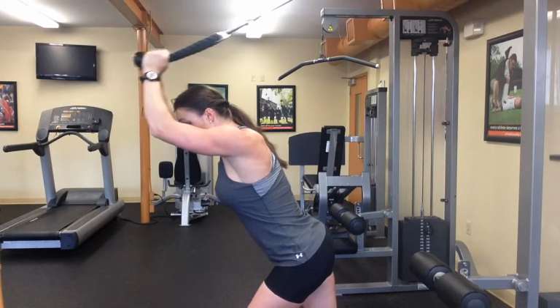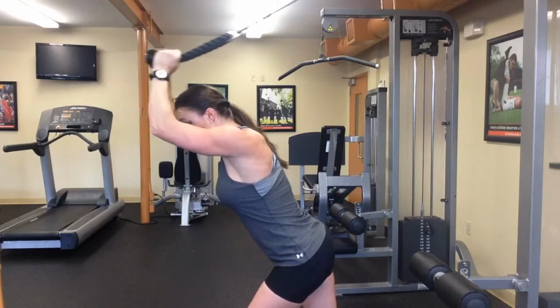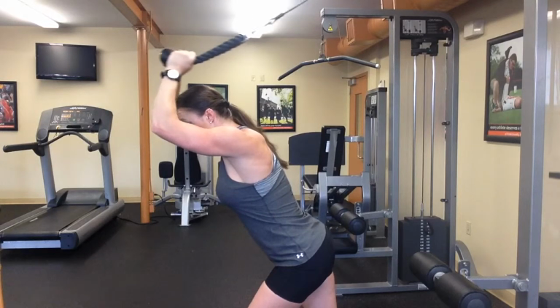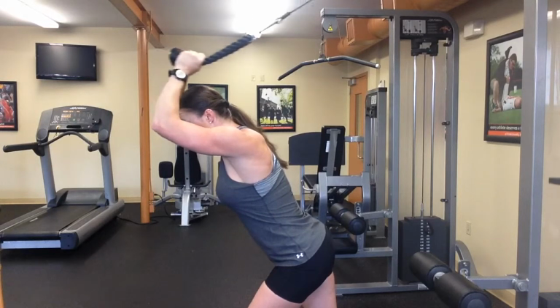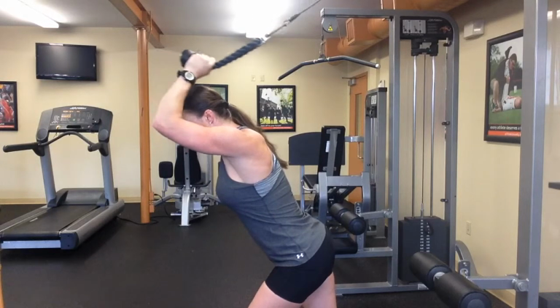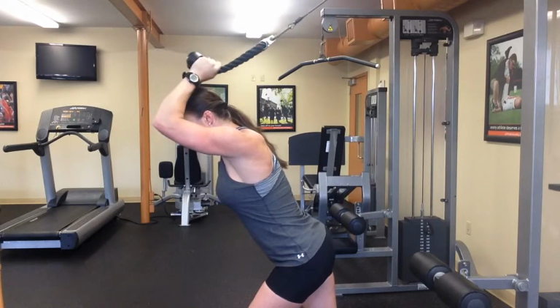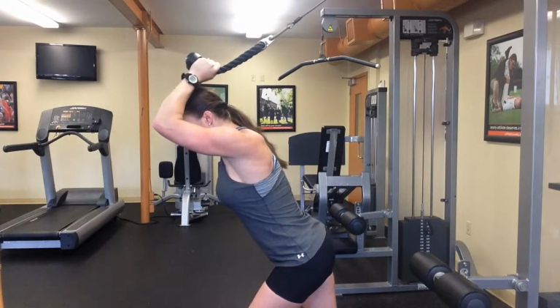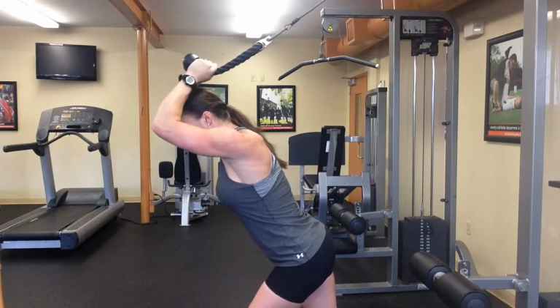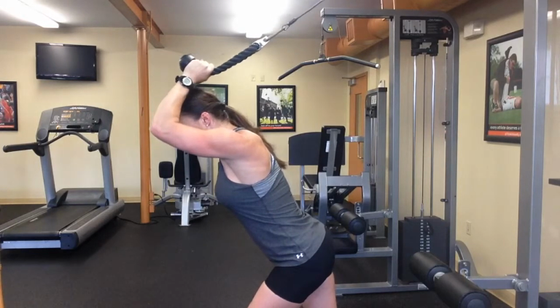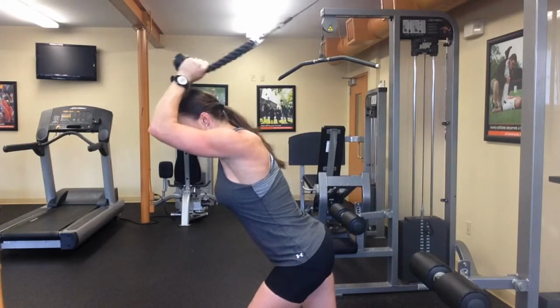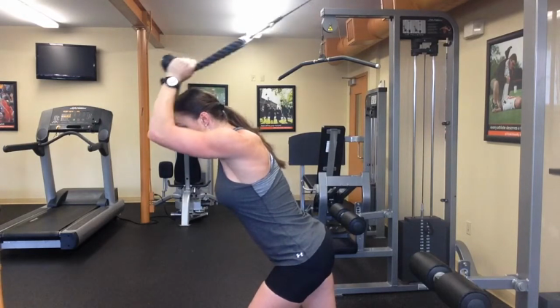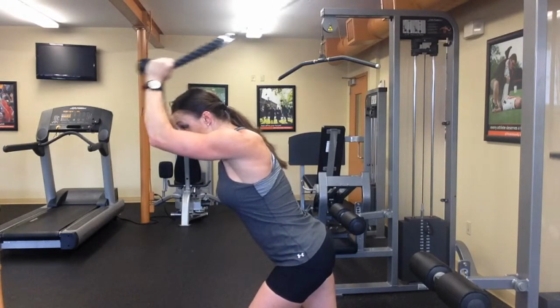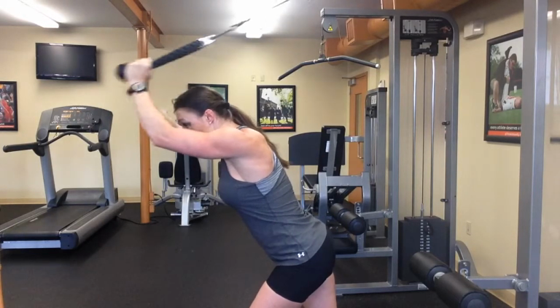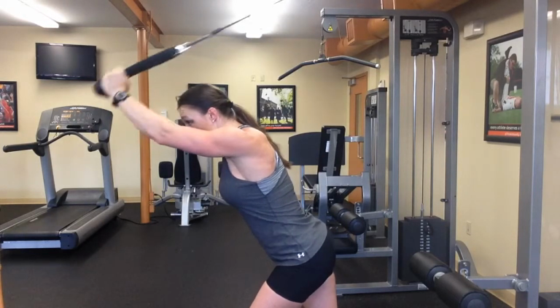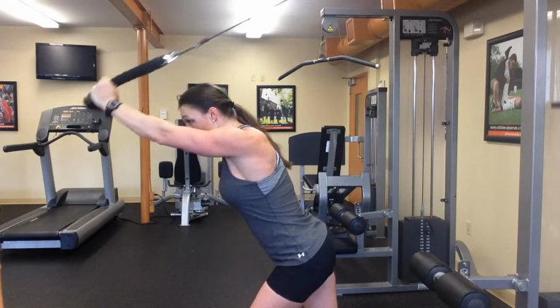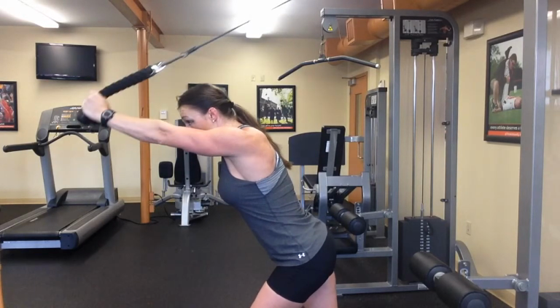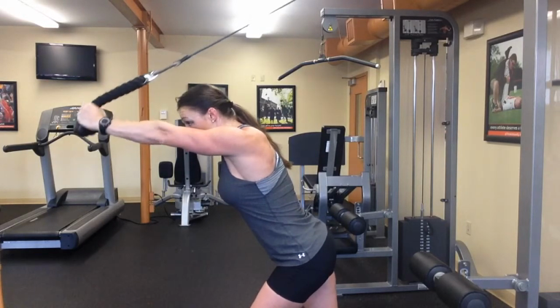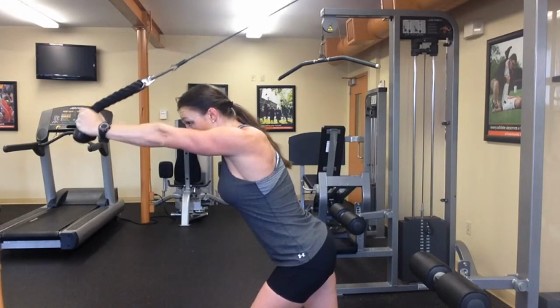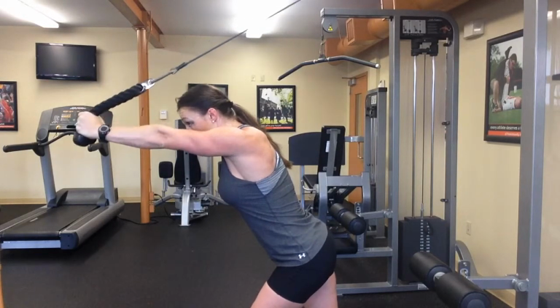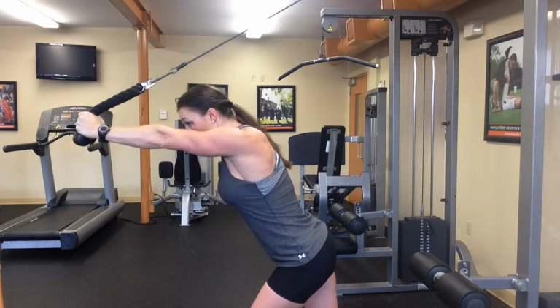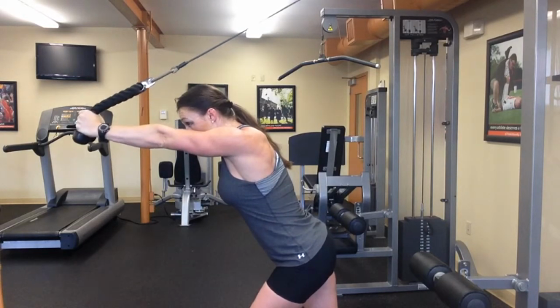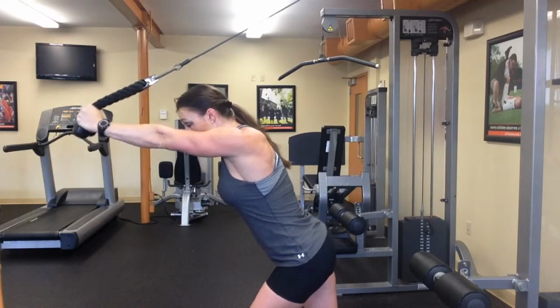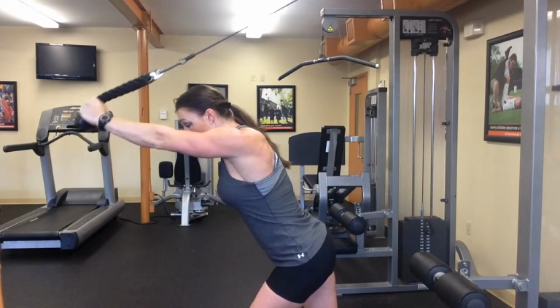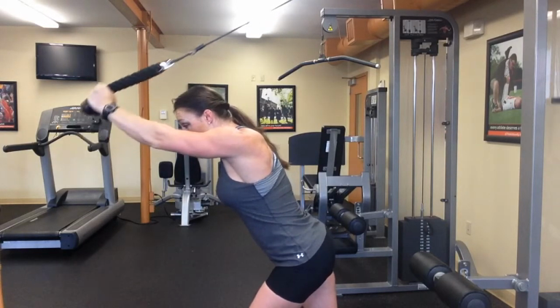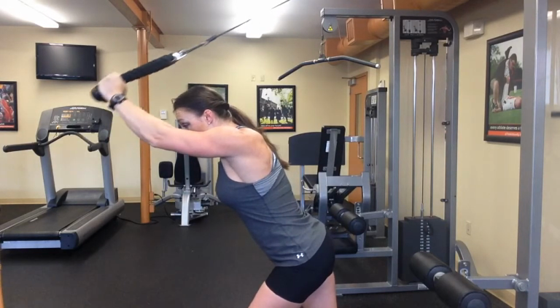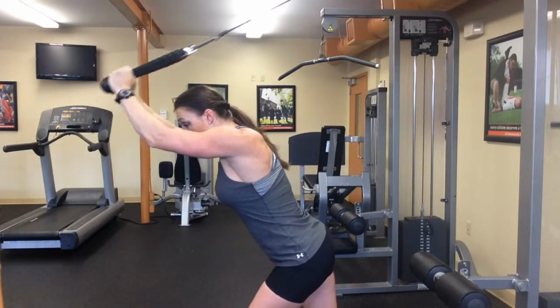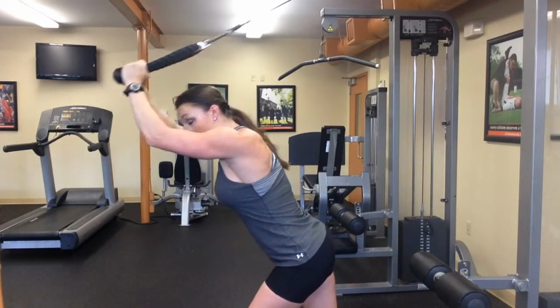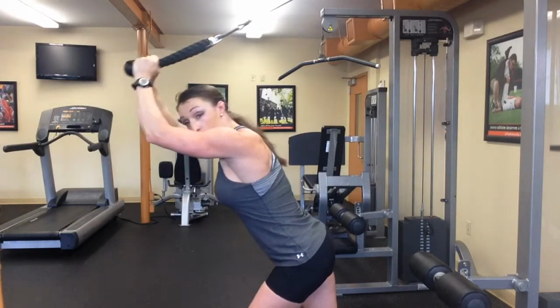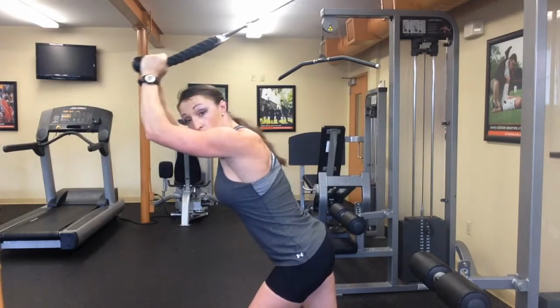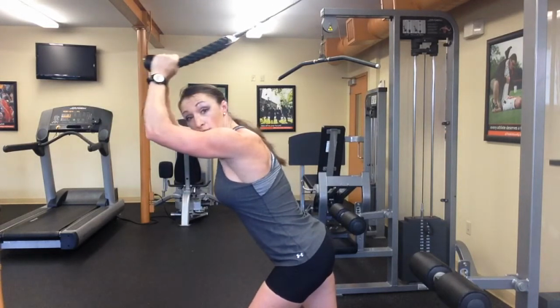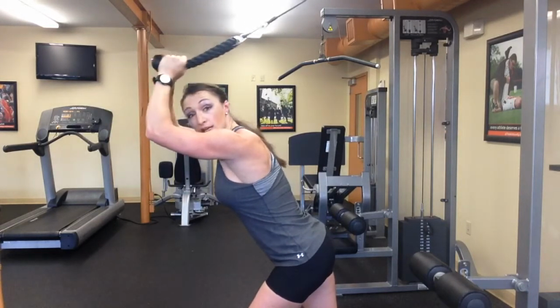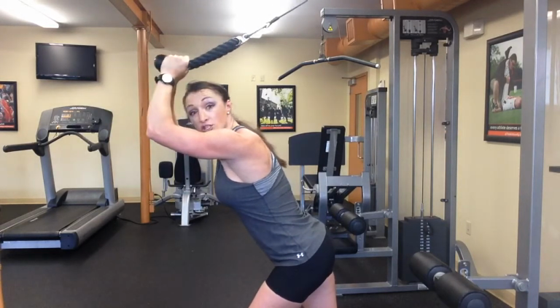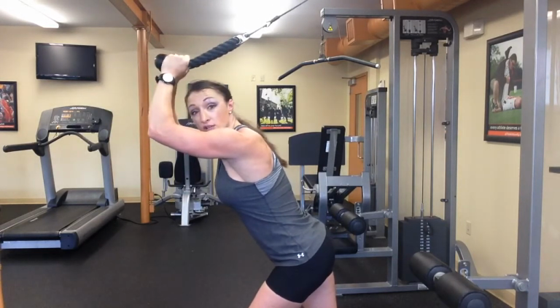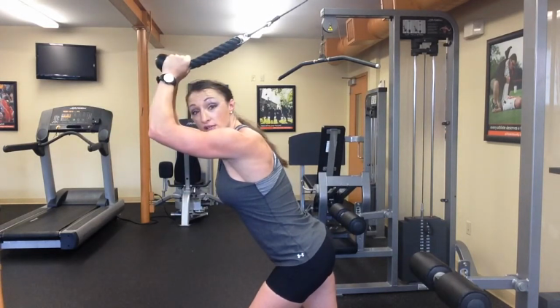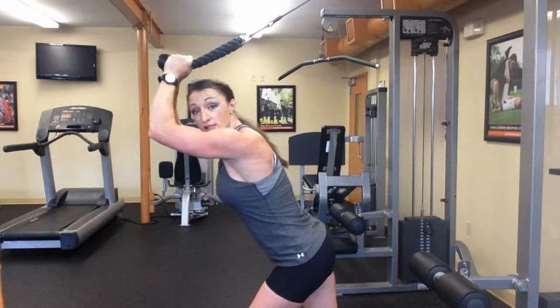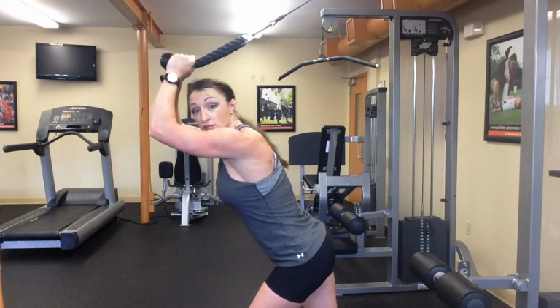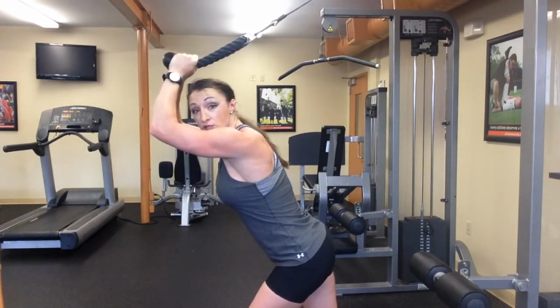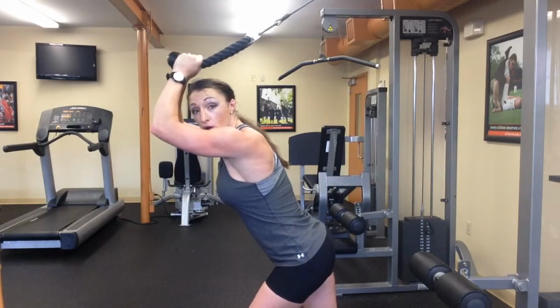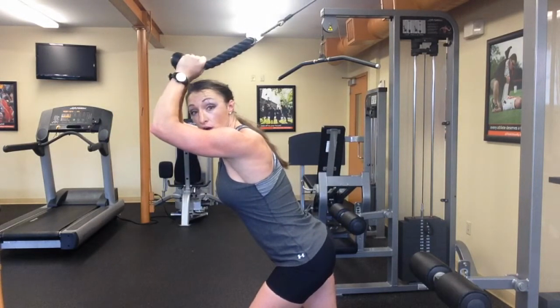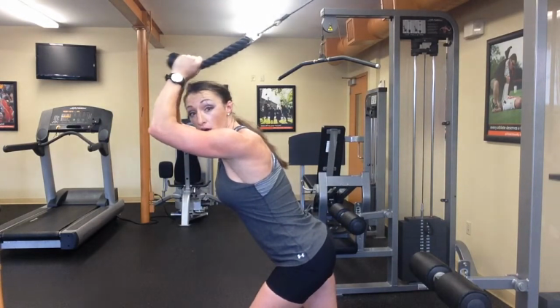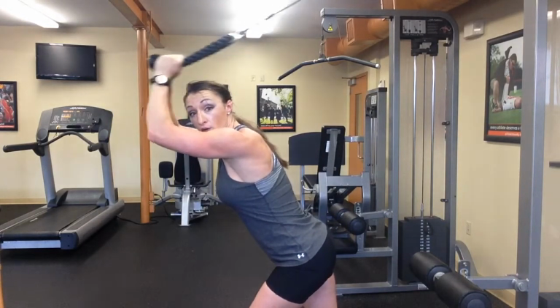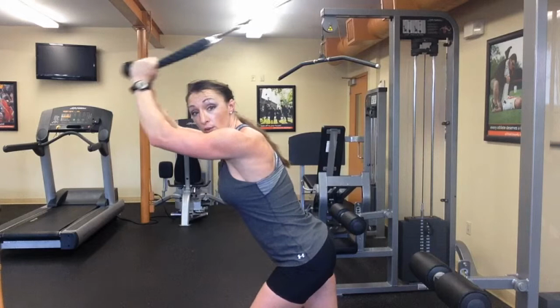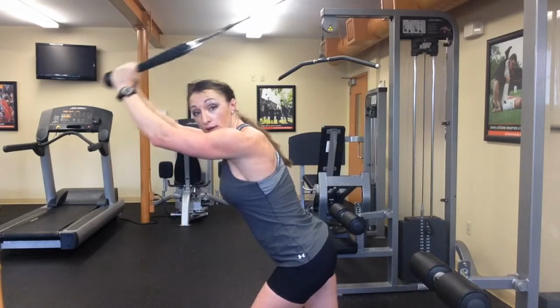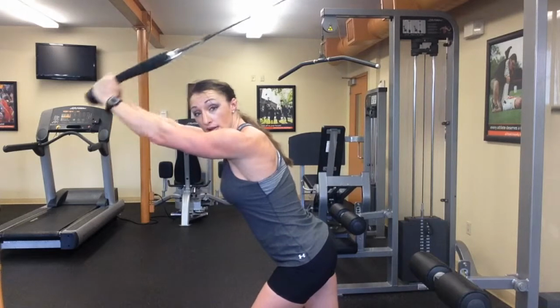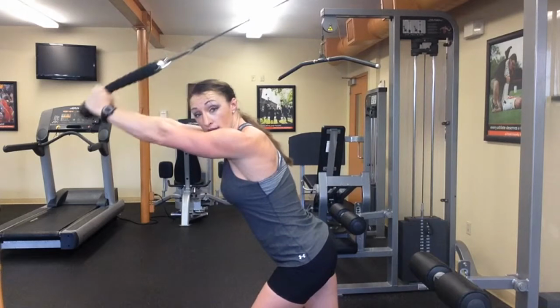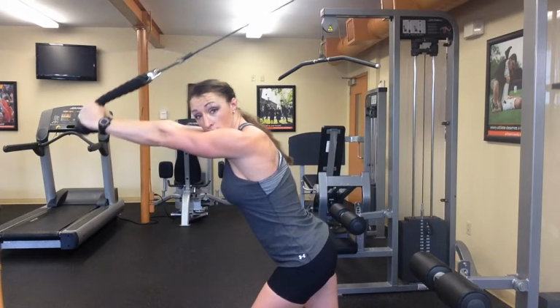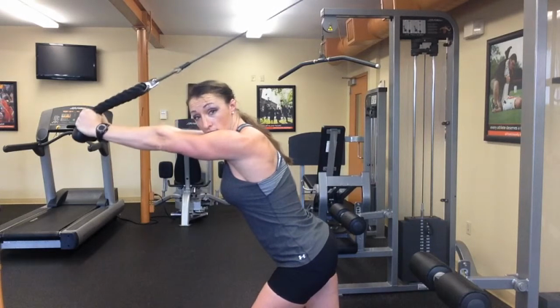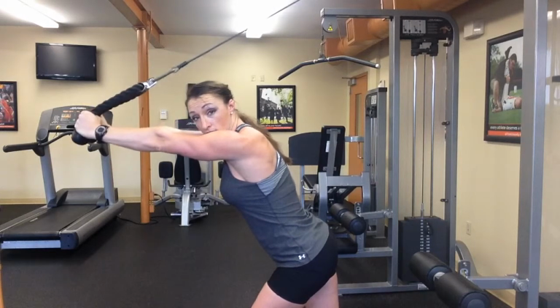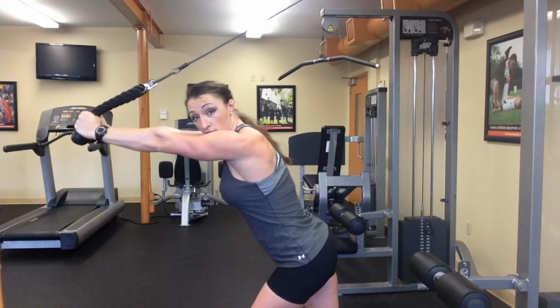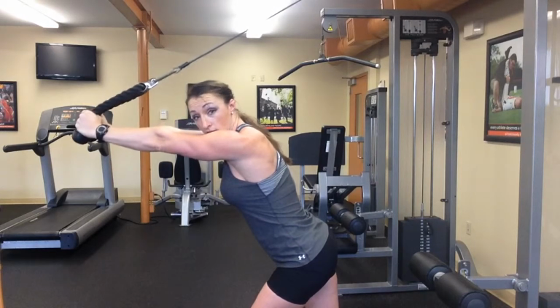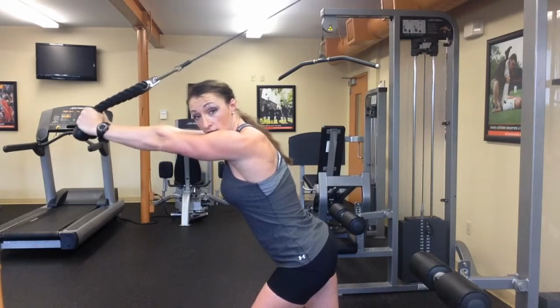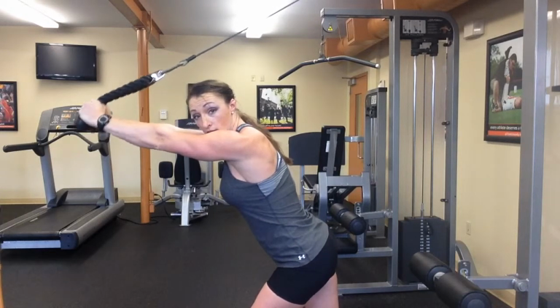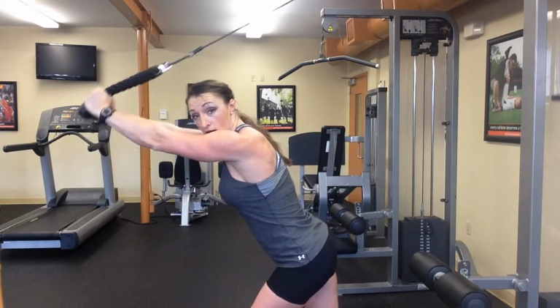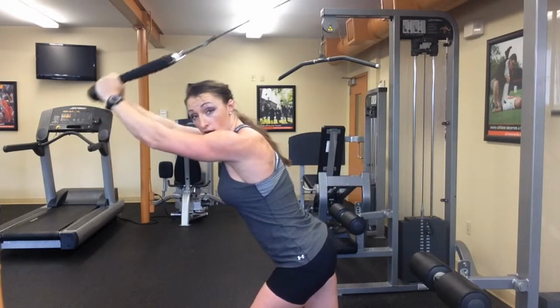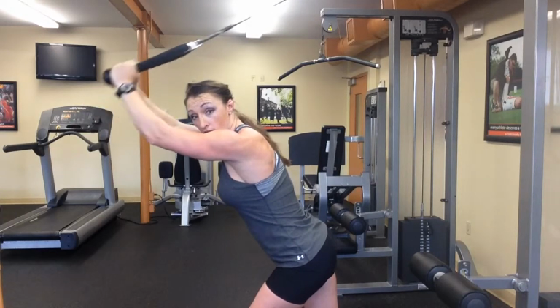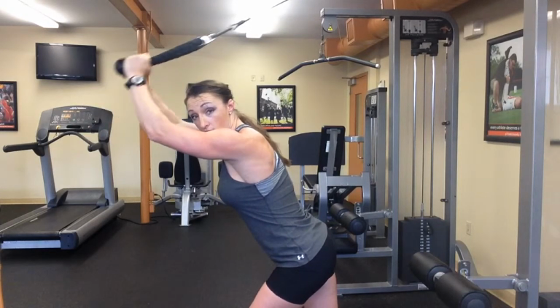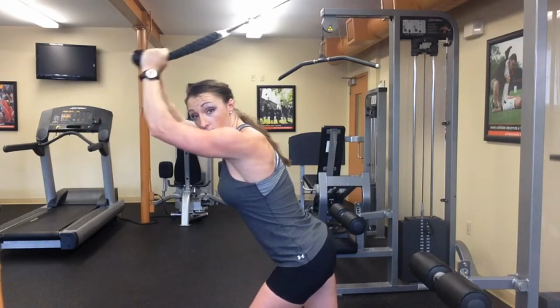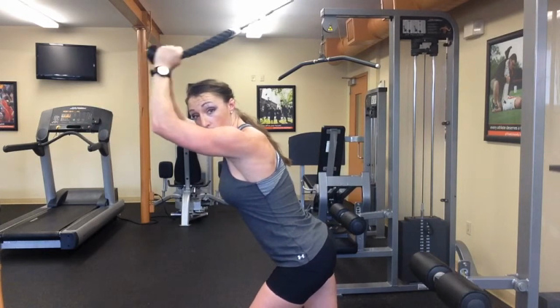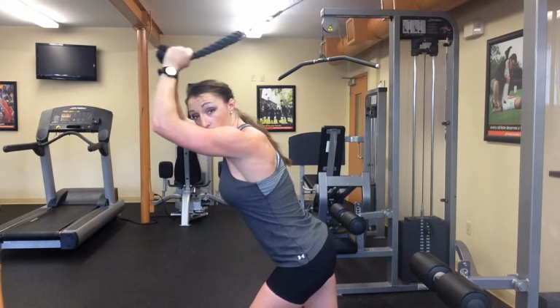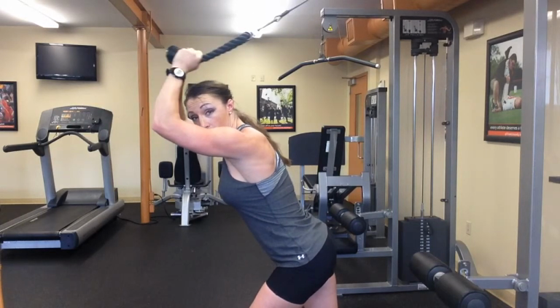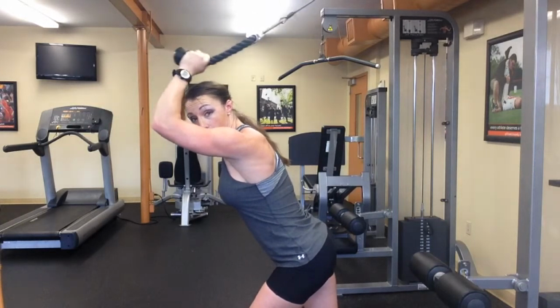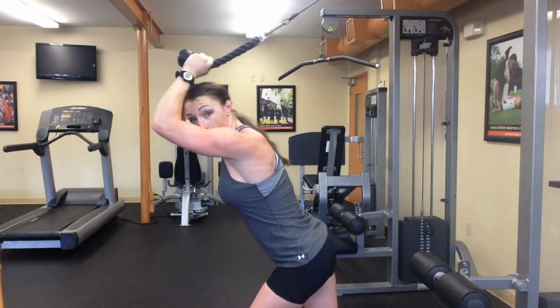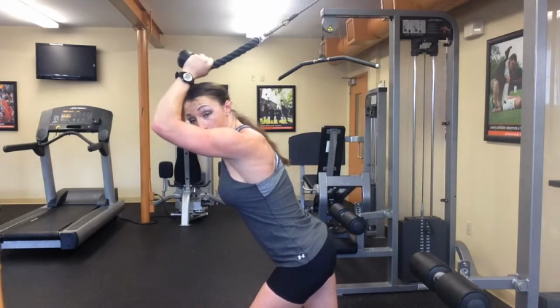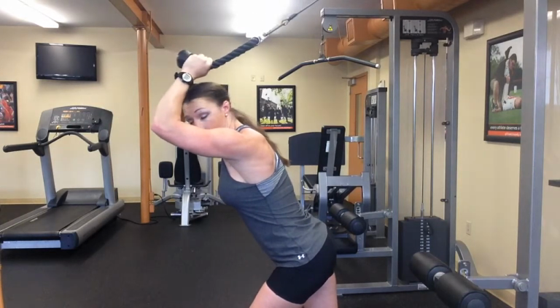Really squeeze those triceps all the way down, and you want to make sure this is controlled all the way down, all the way back.